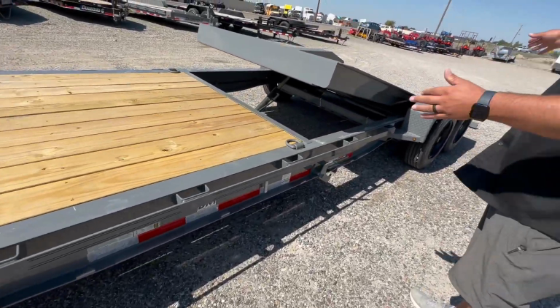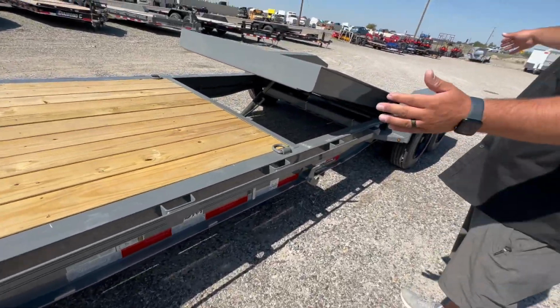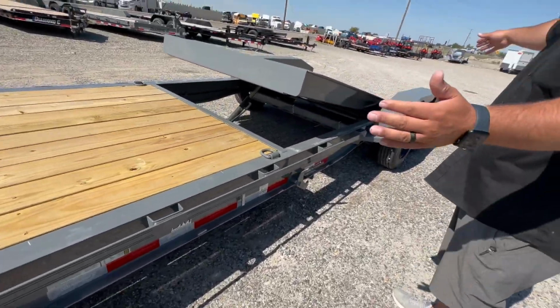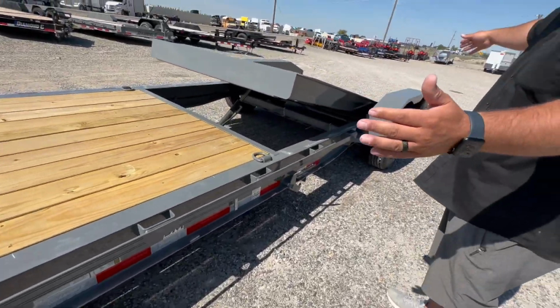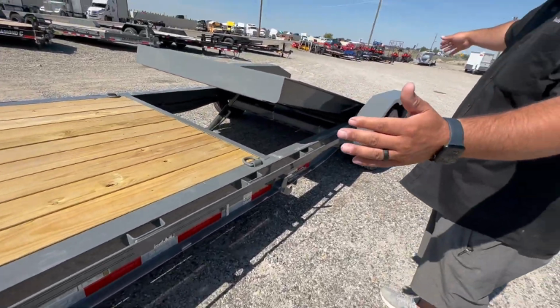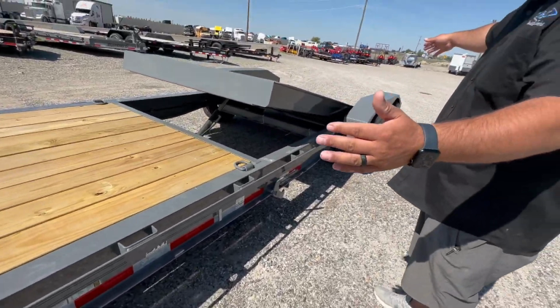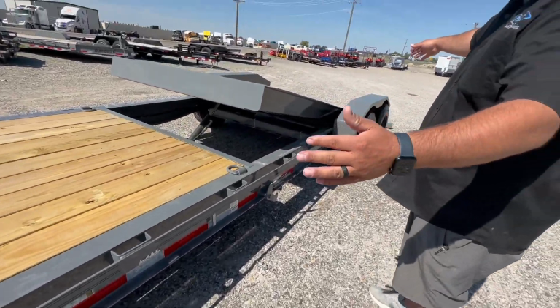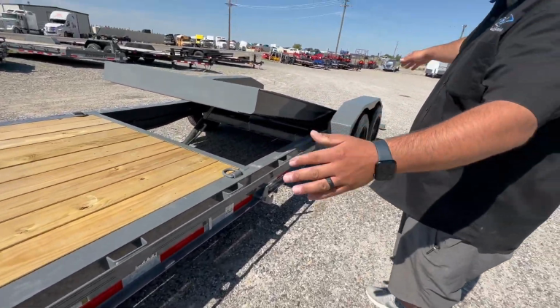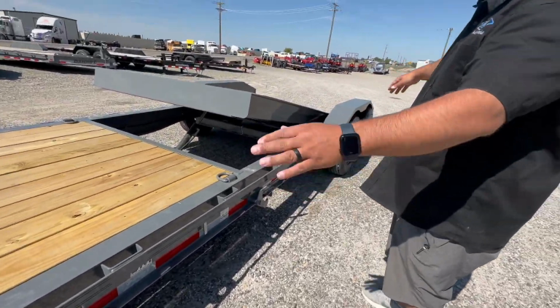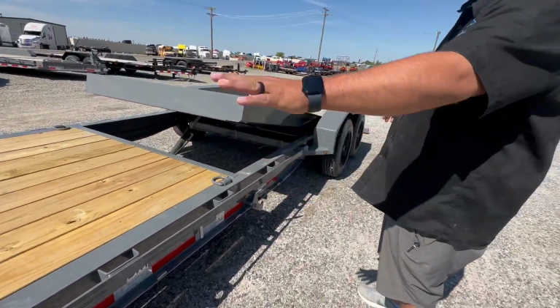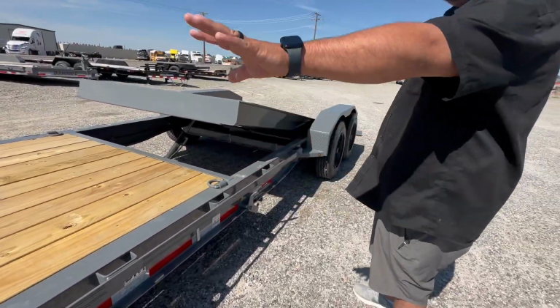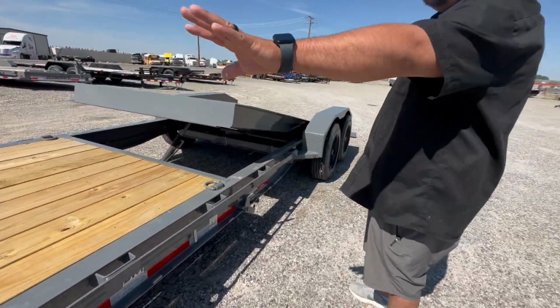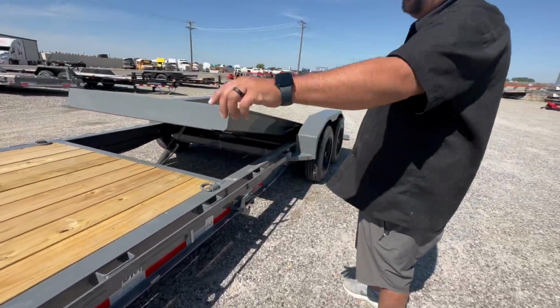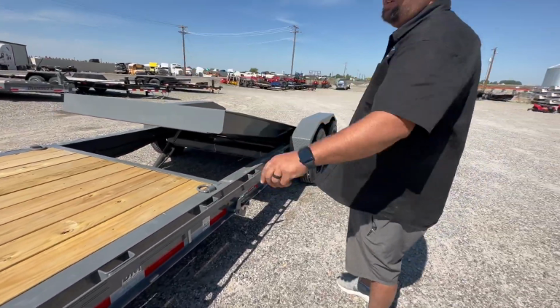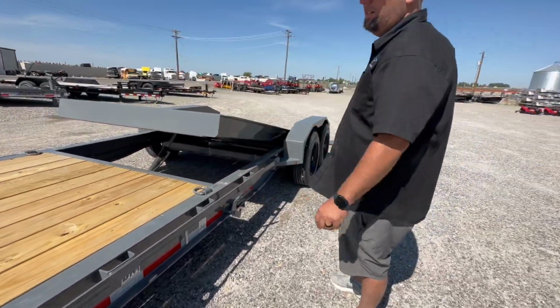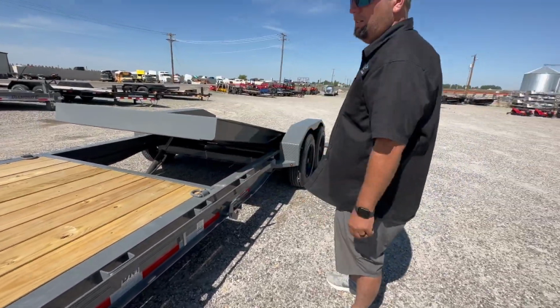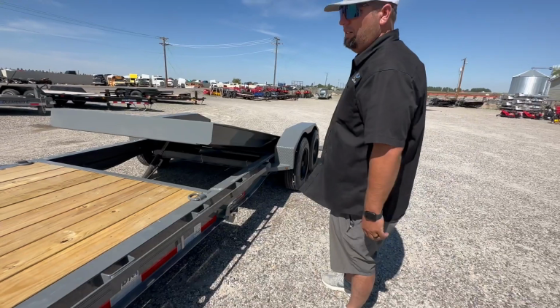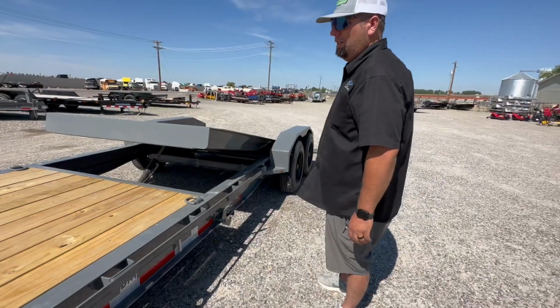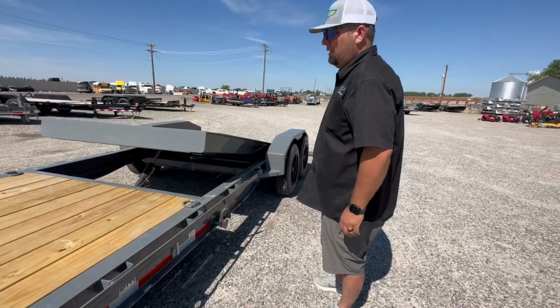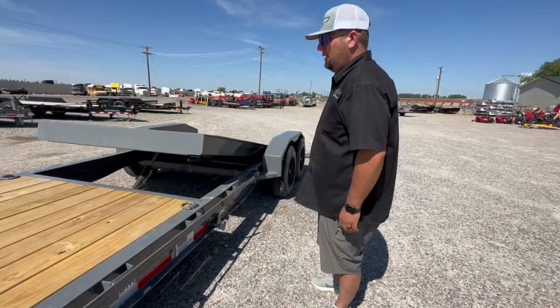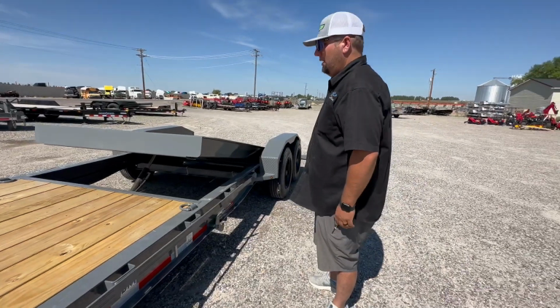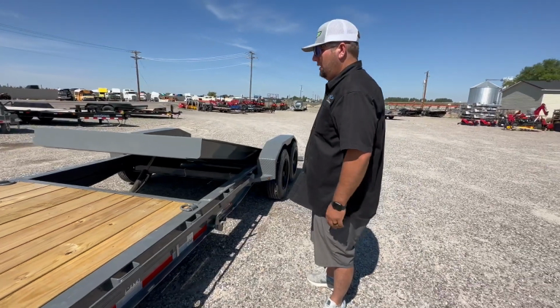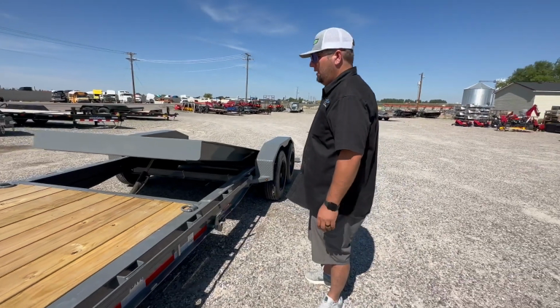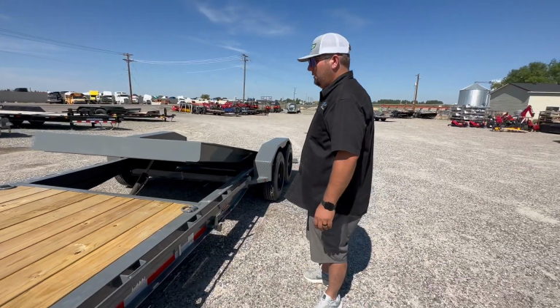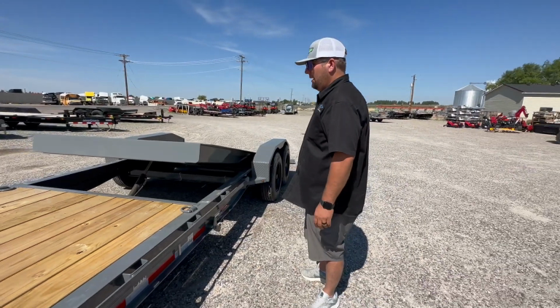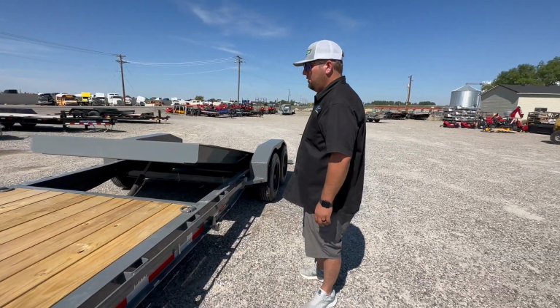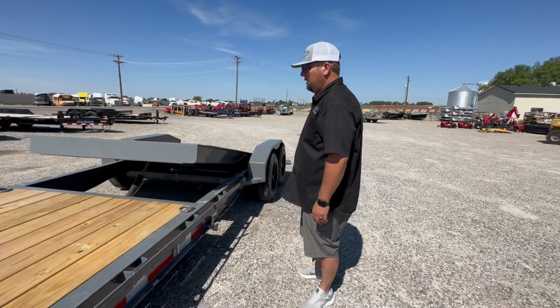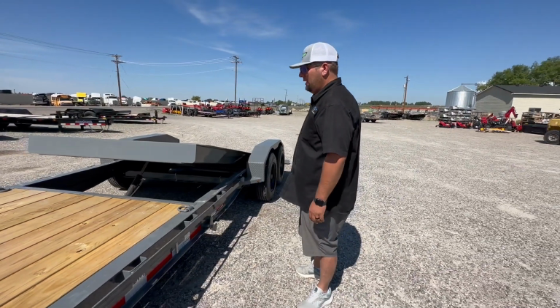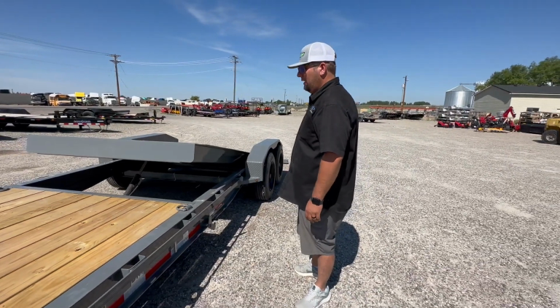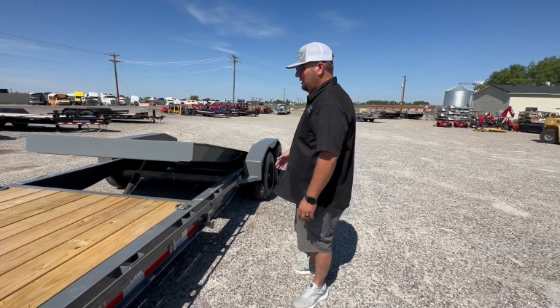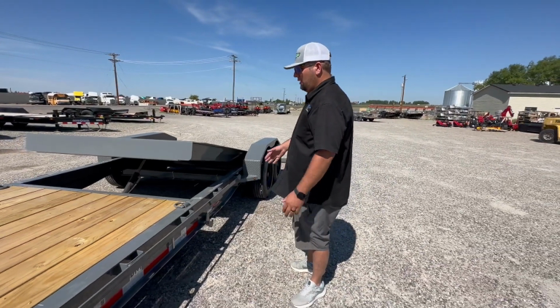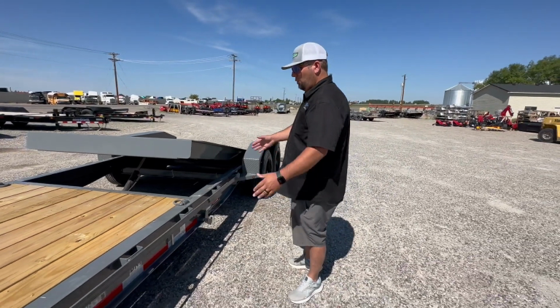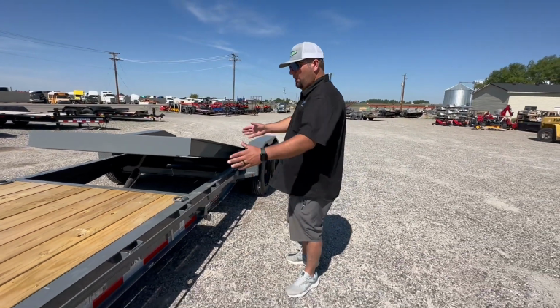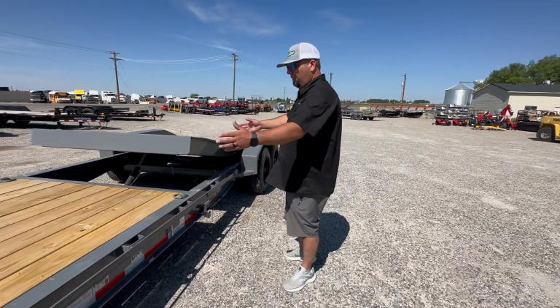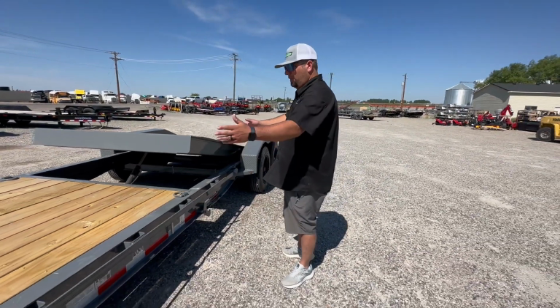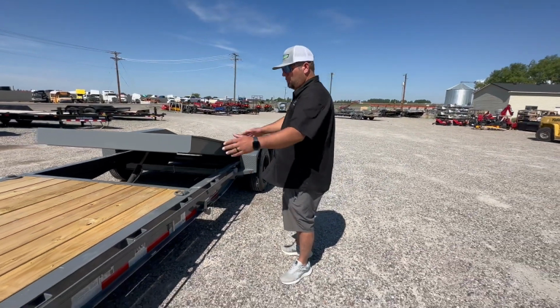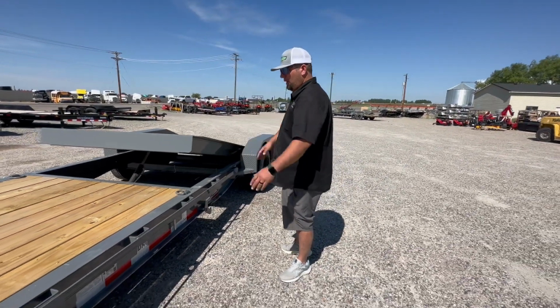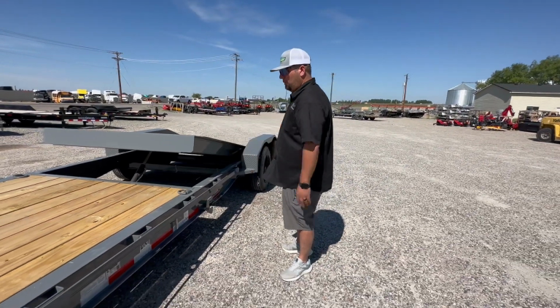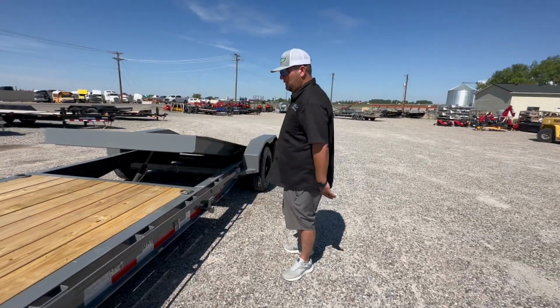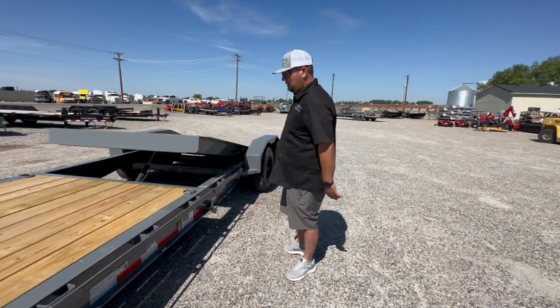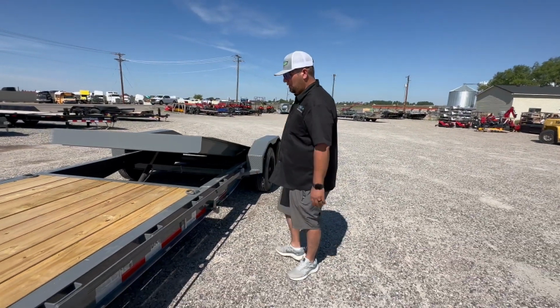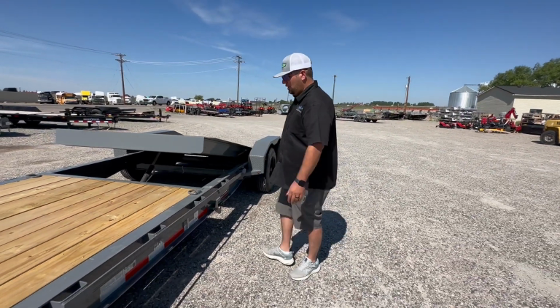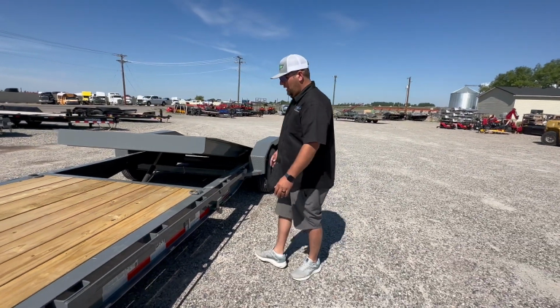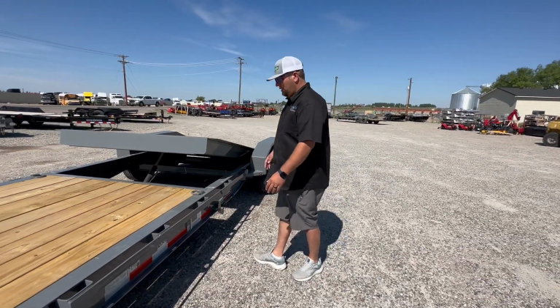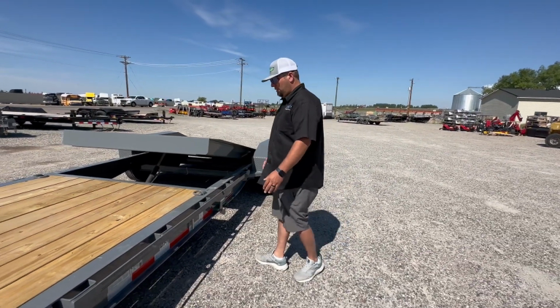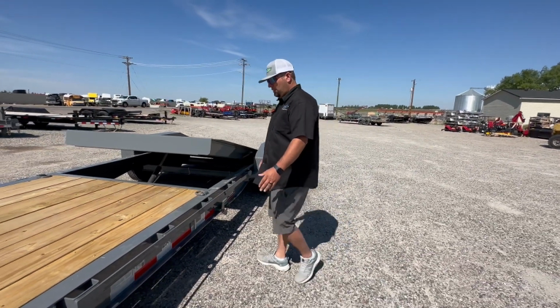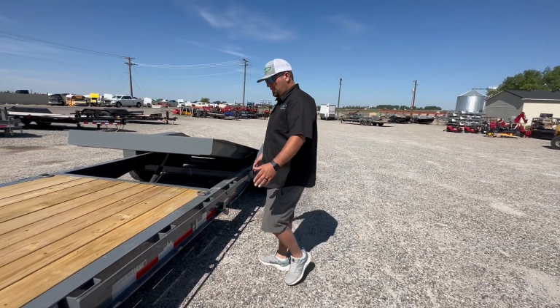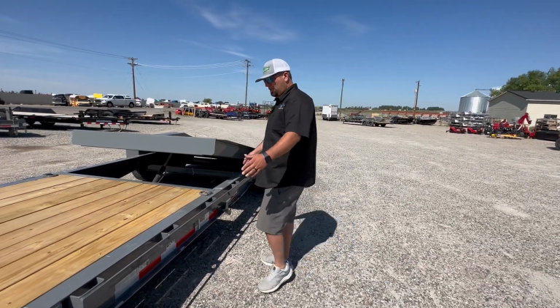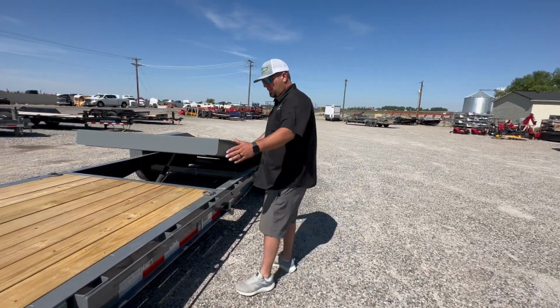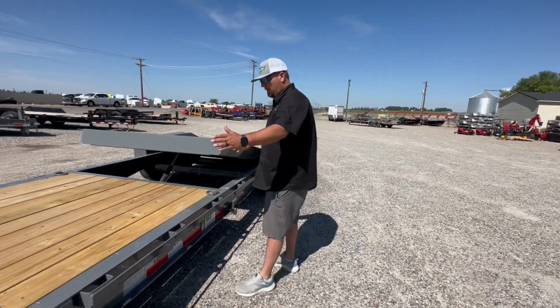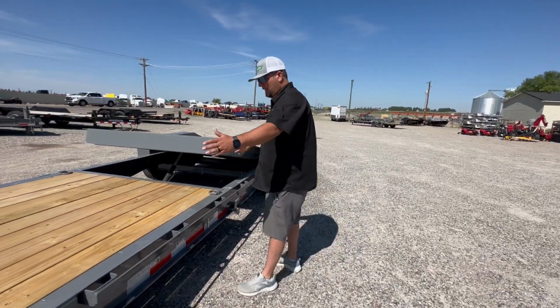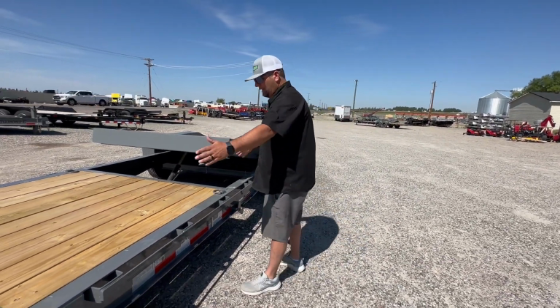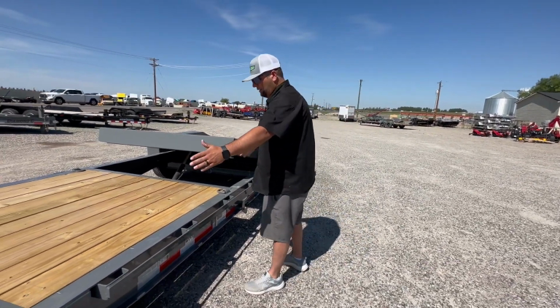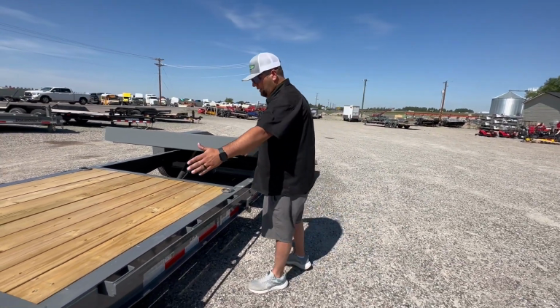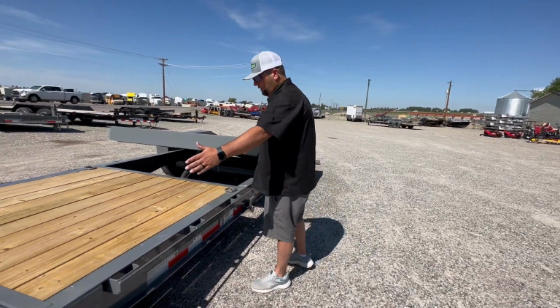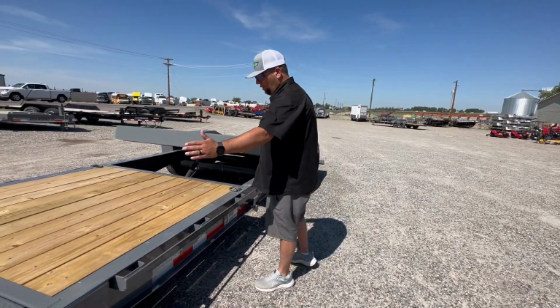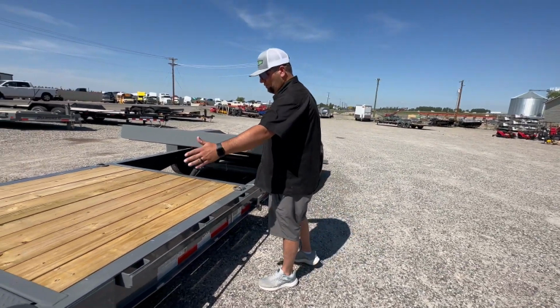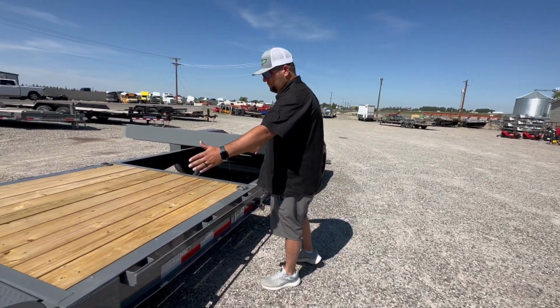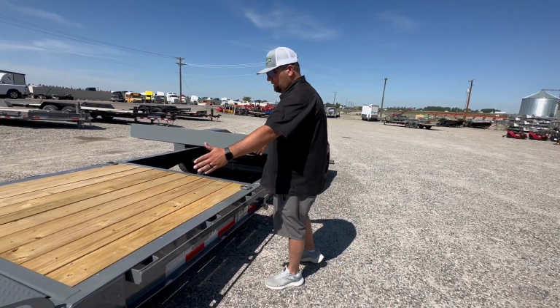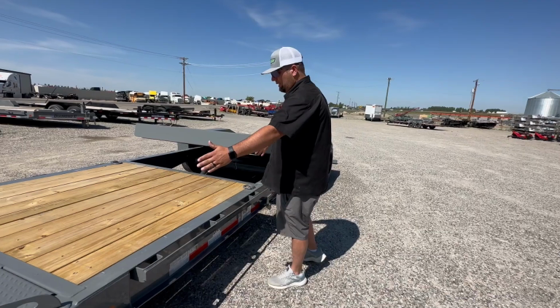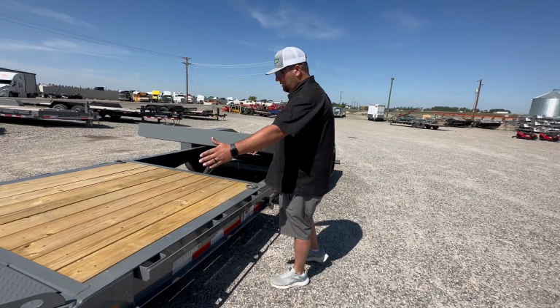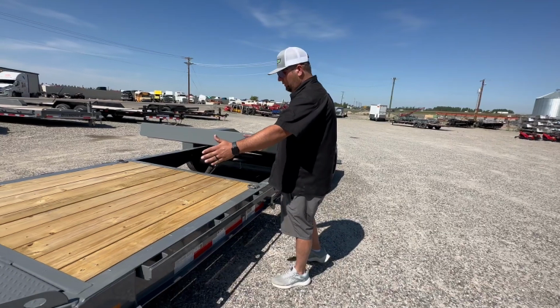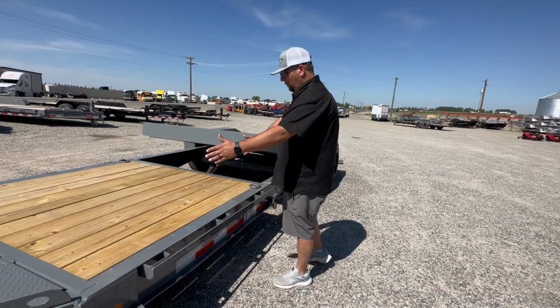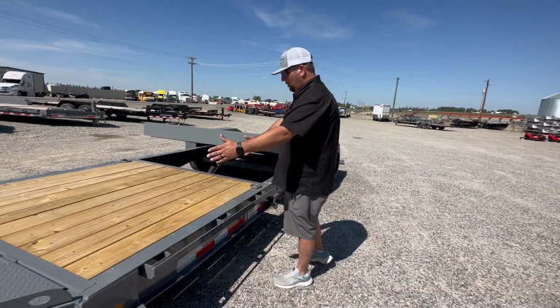Gives you the 22 feet plus that tongue. I do get these in 20 foot as well, which just changes your stationary deck from 6 to 4 foot.